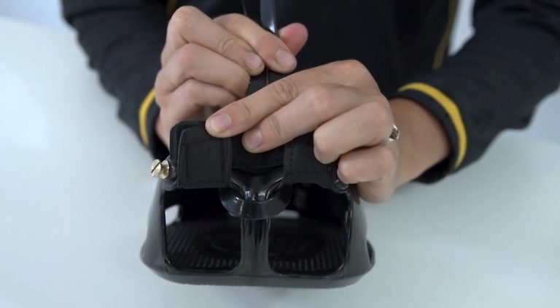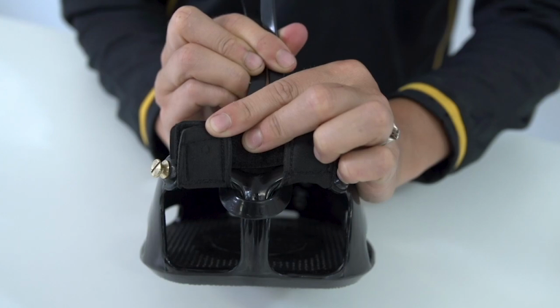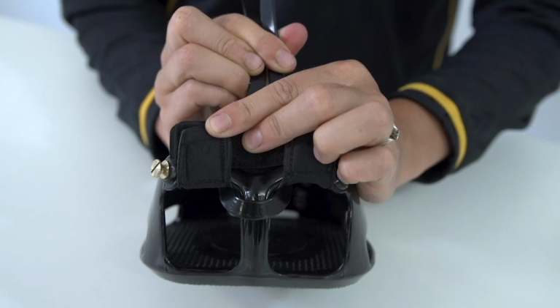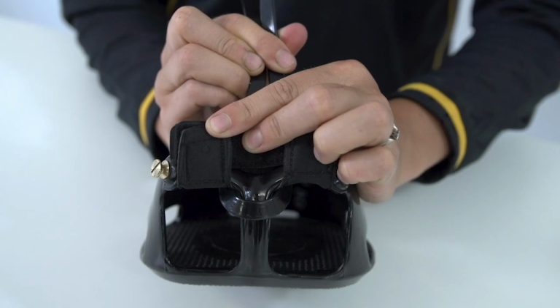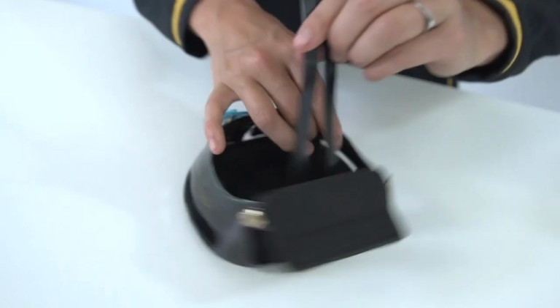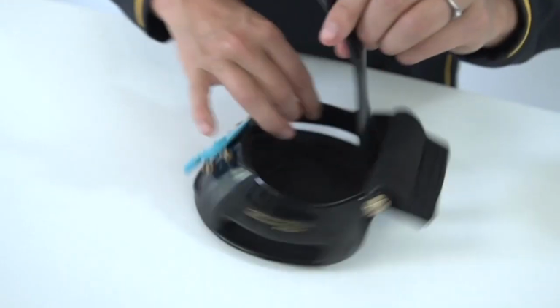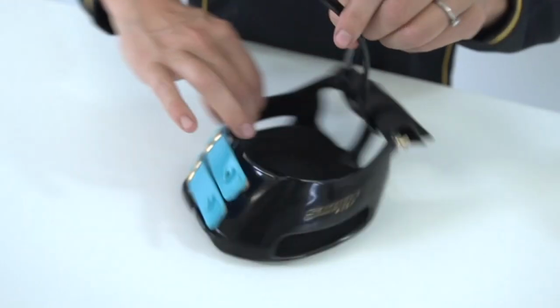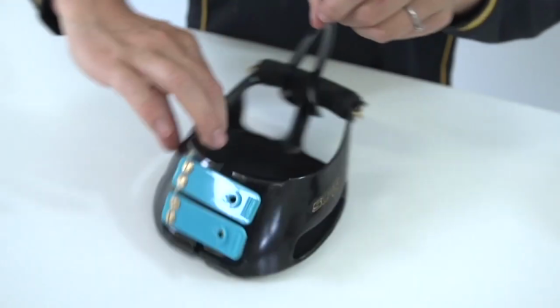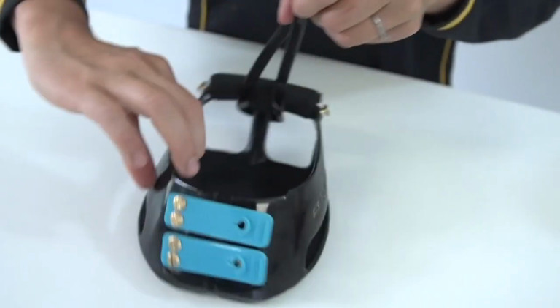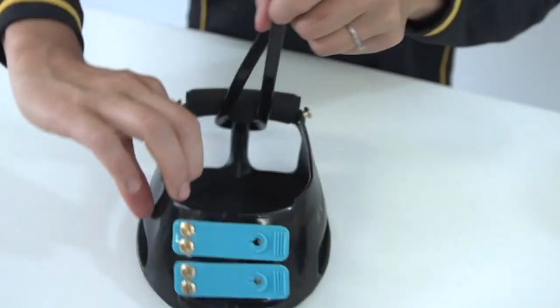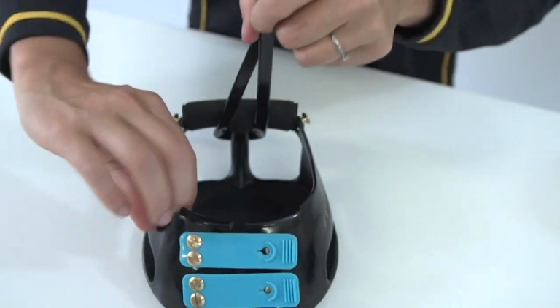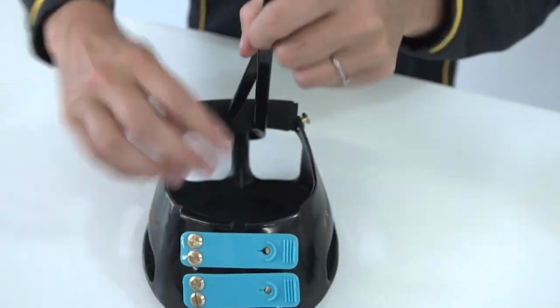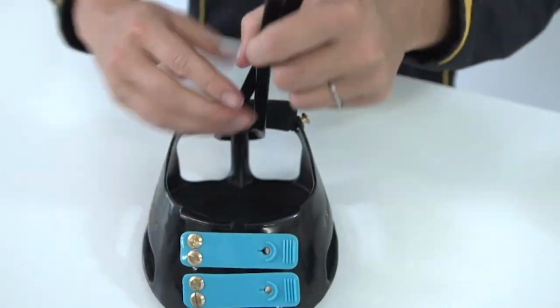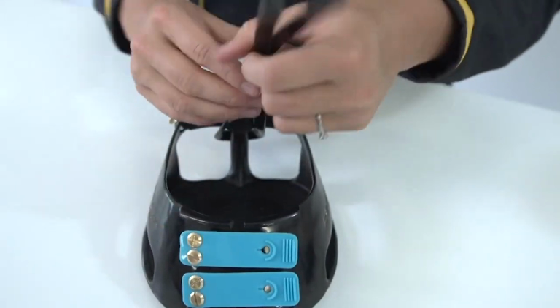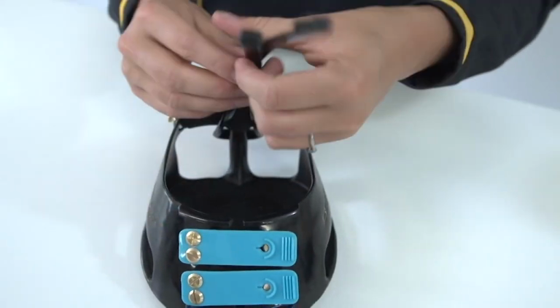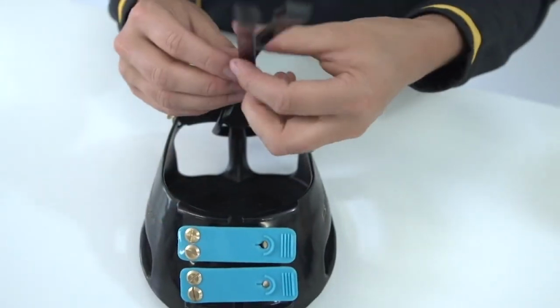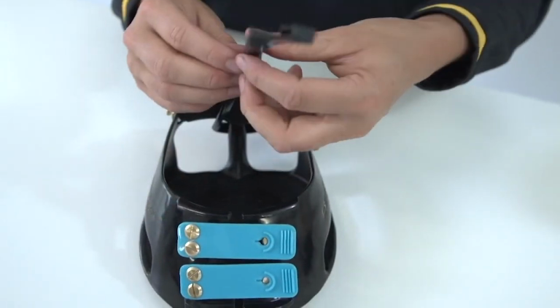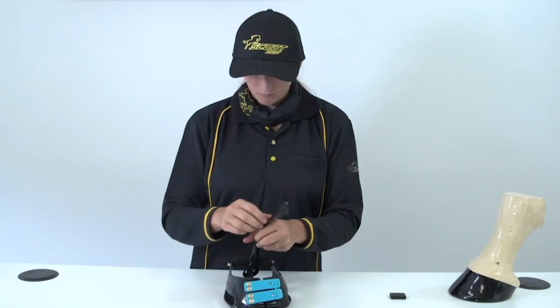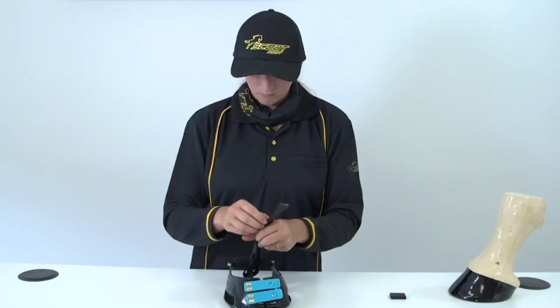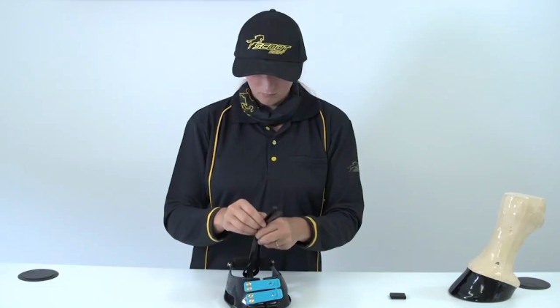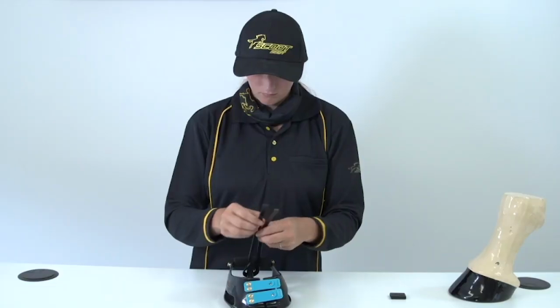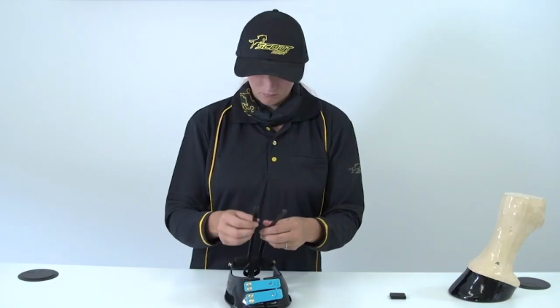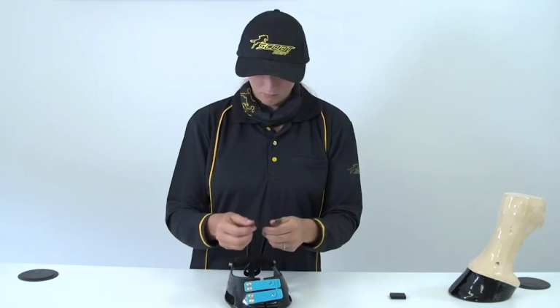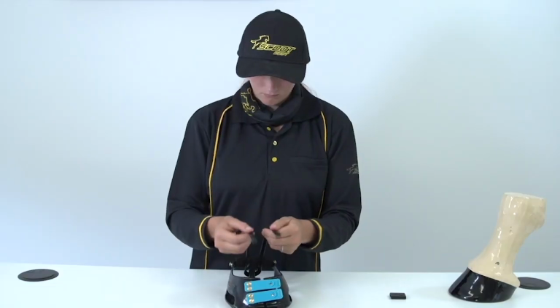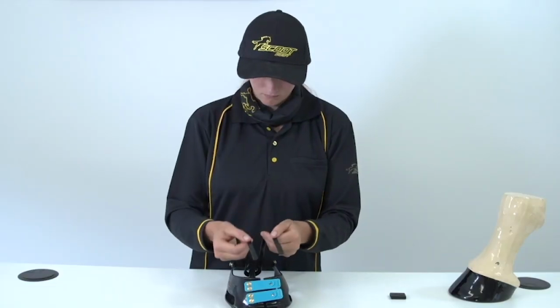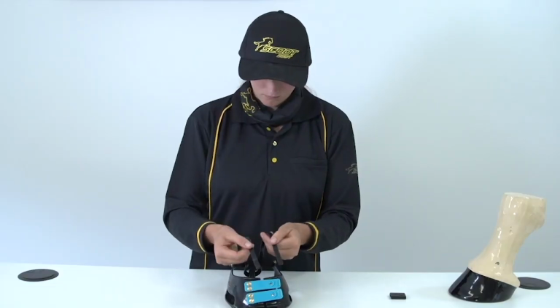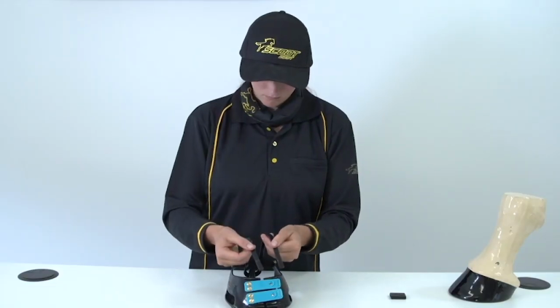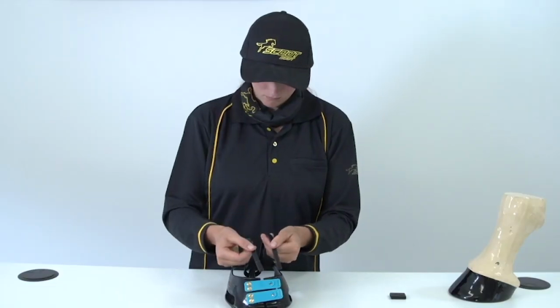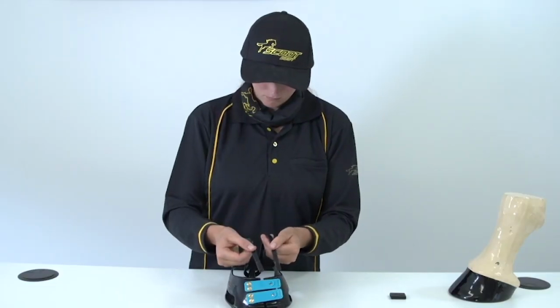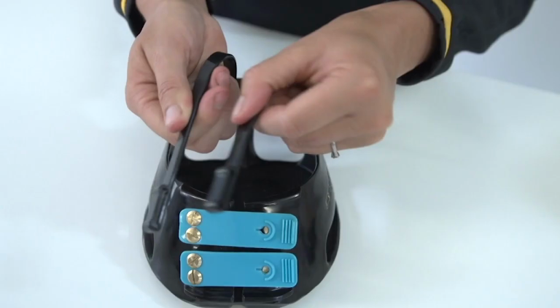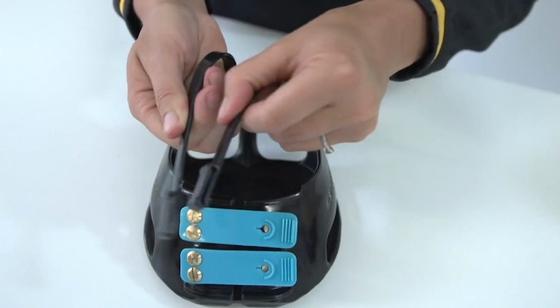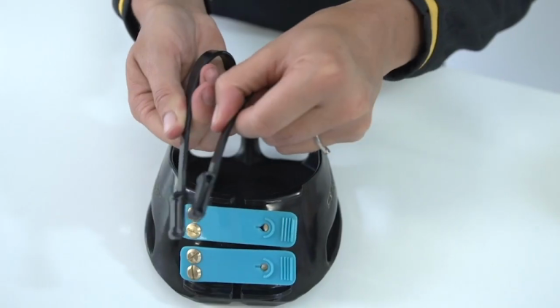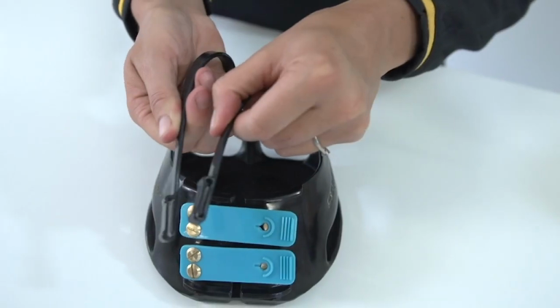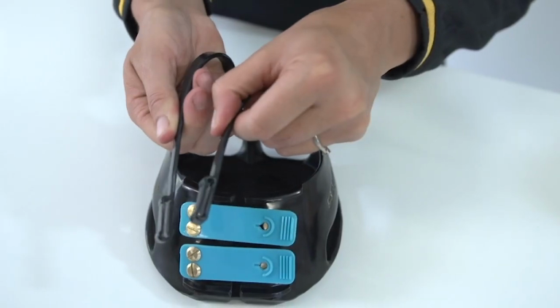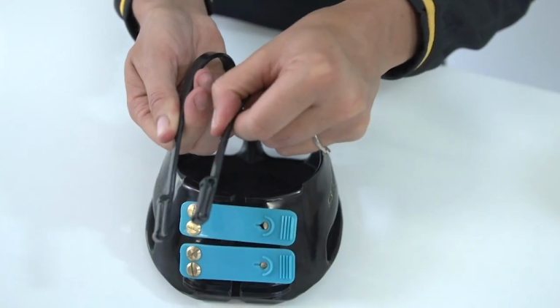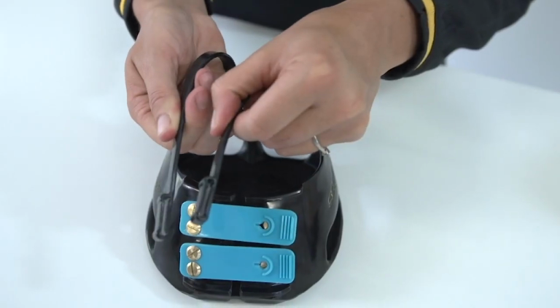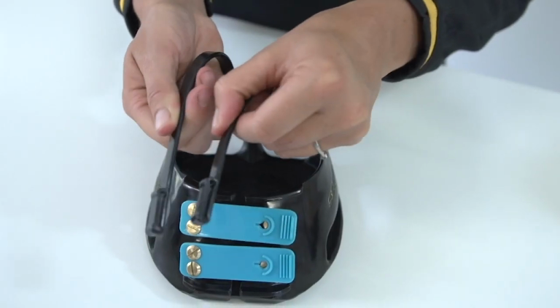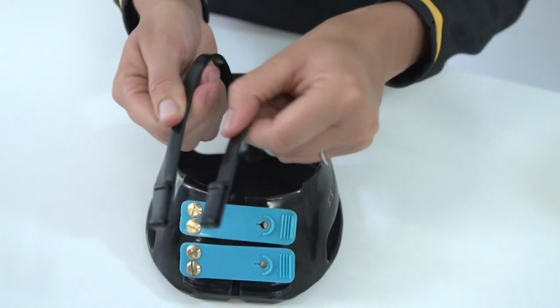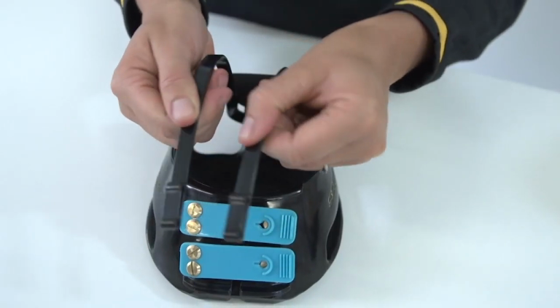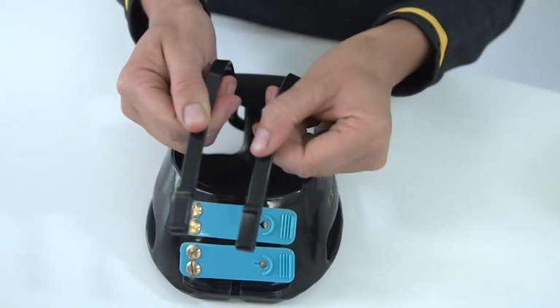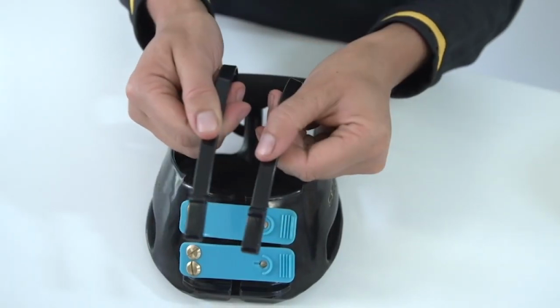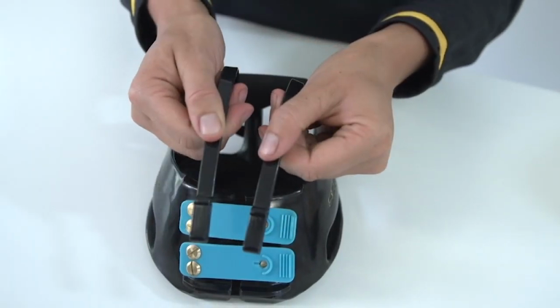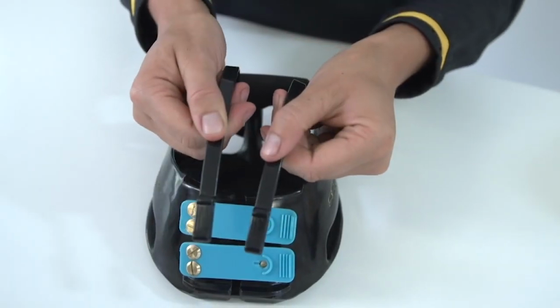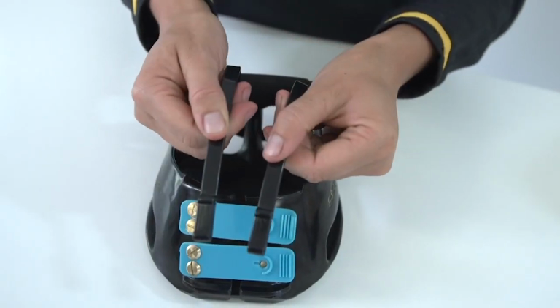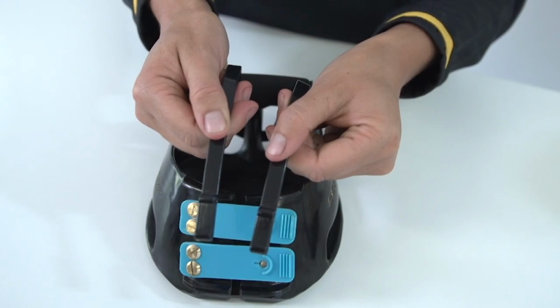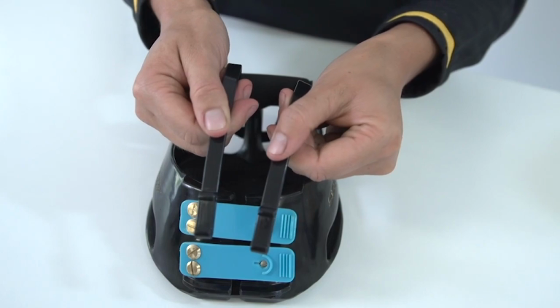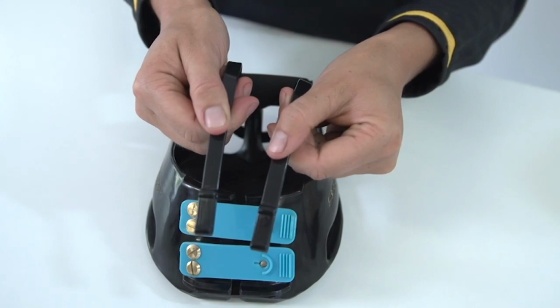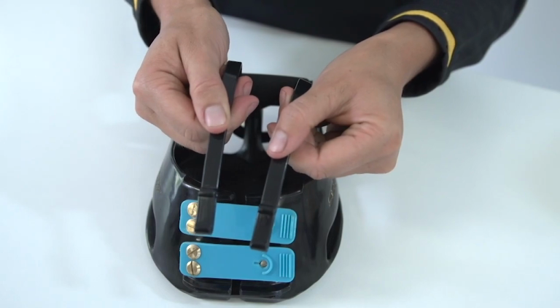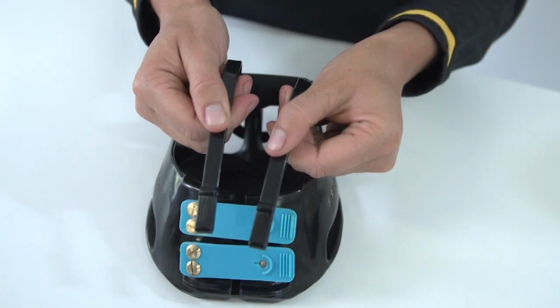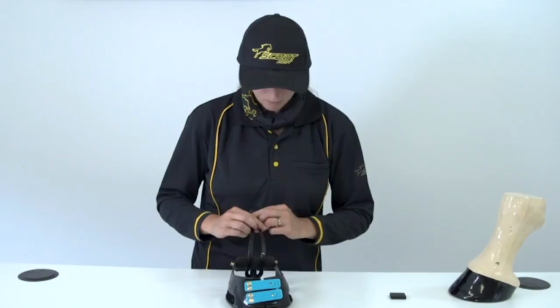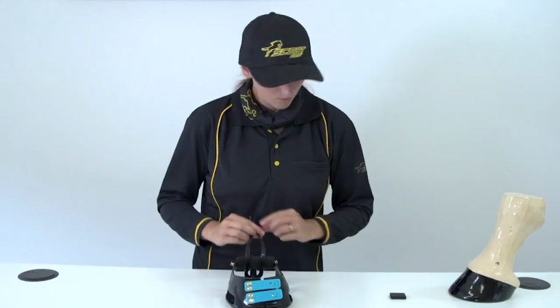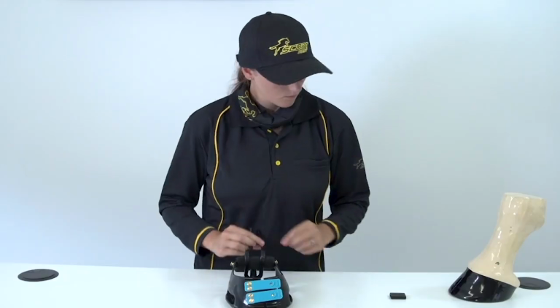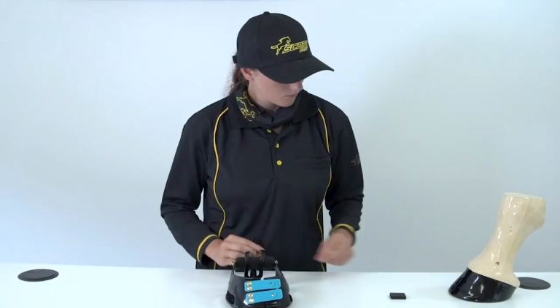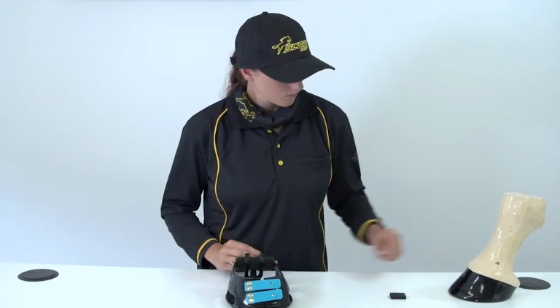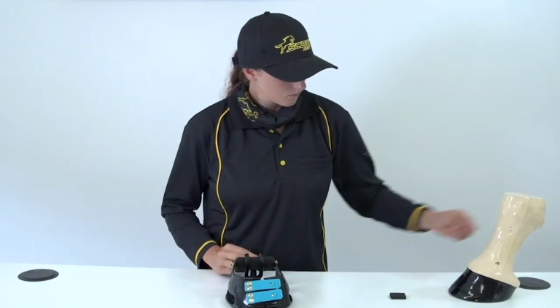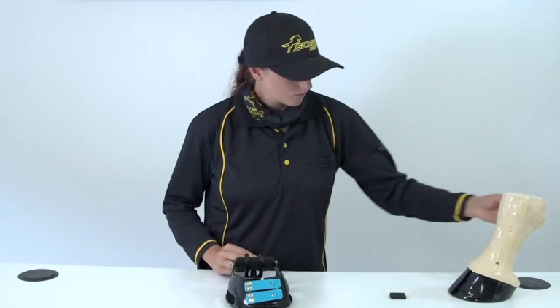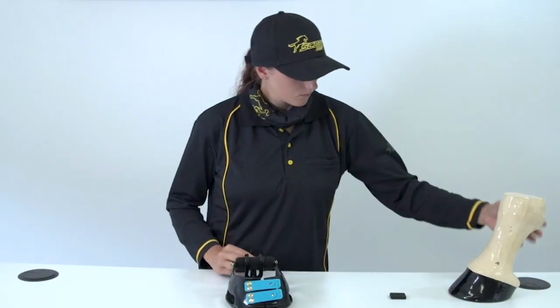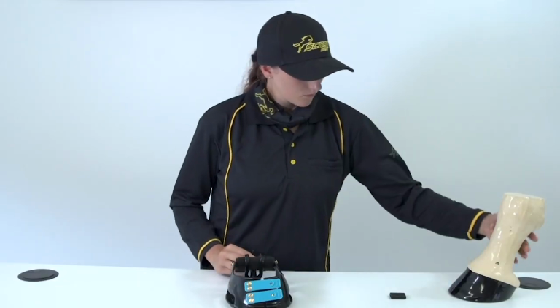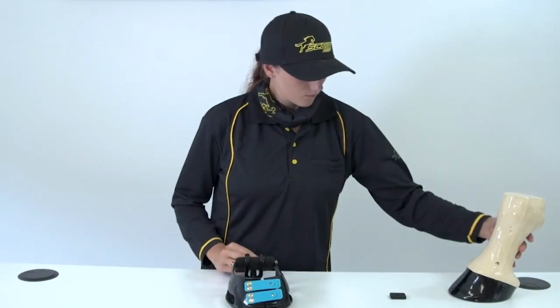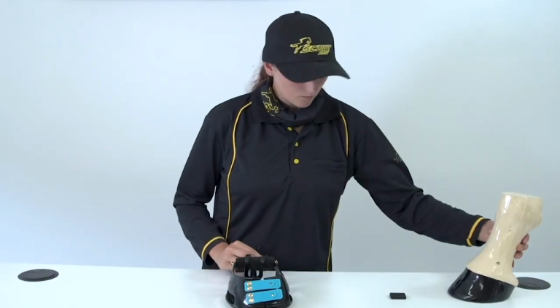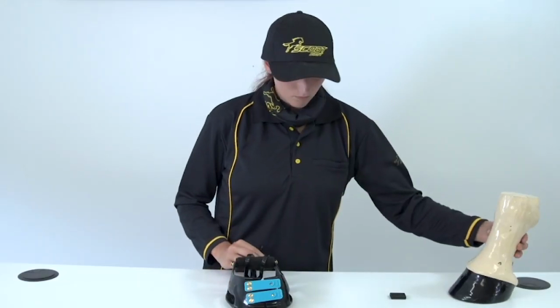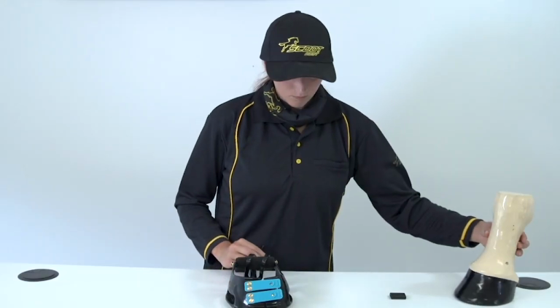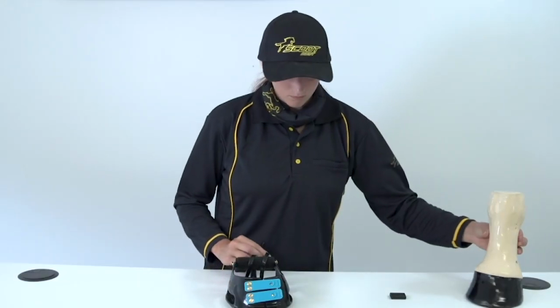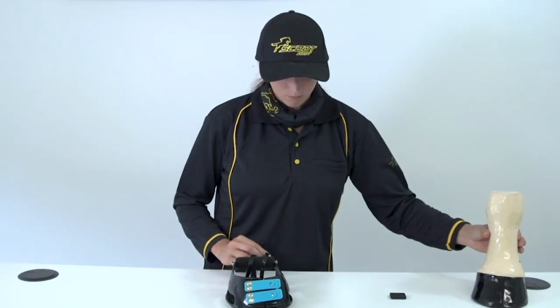You need to make sure that the raised ends of the mud strap are facing towards the front of the boot. Now you're ready to put your boots on.